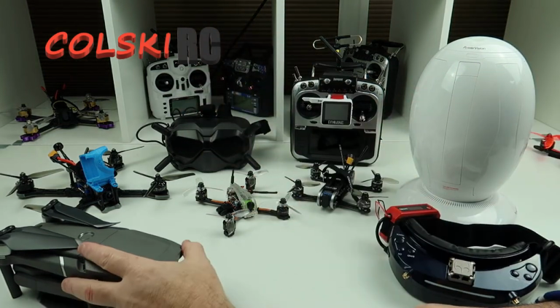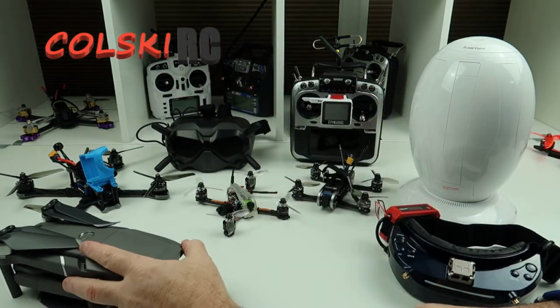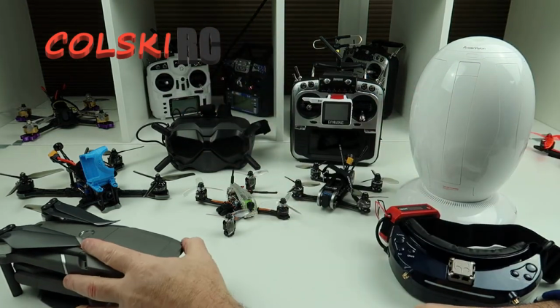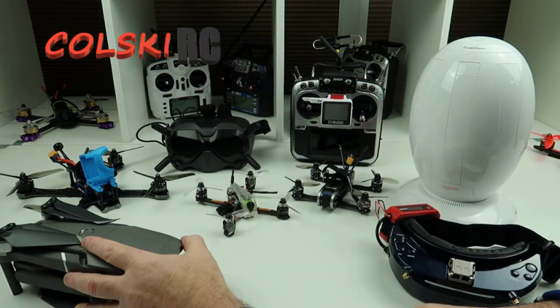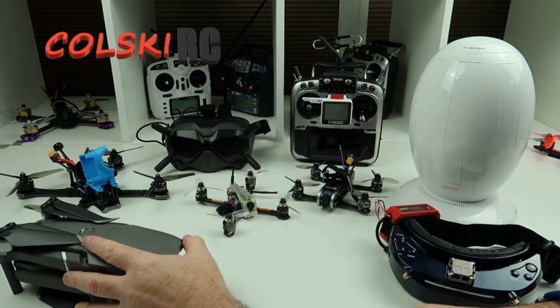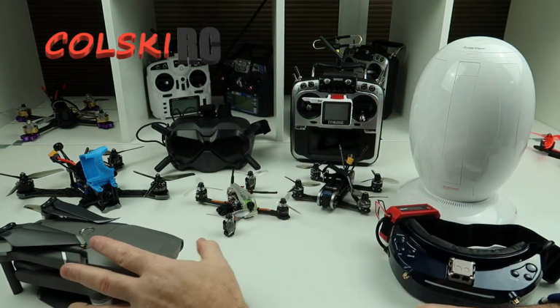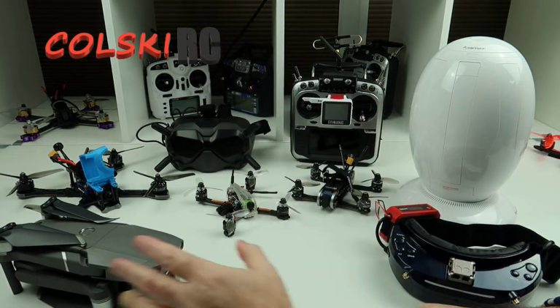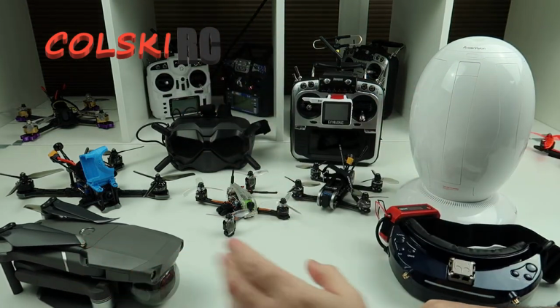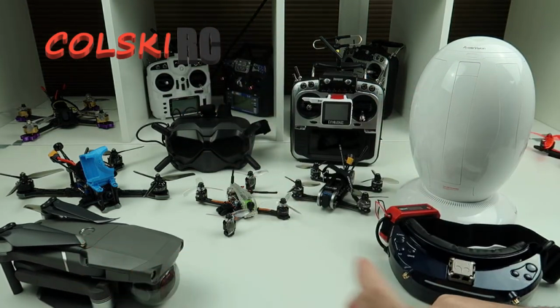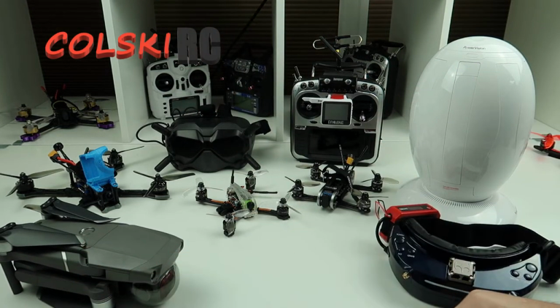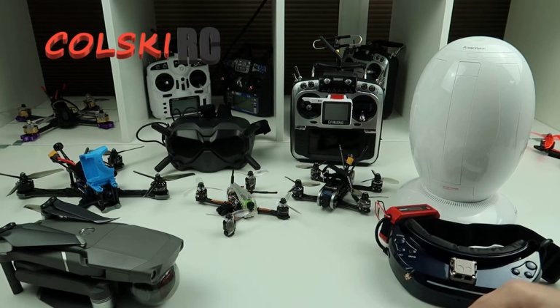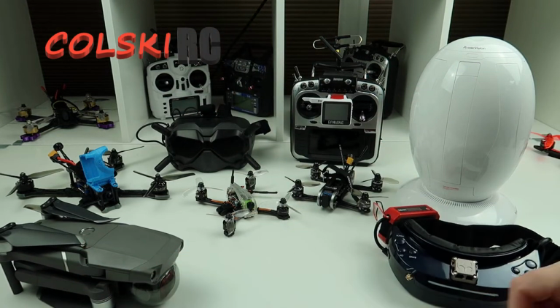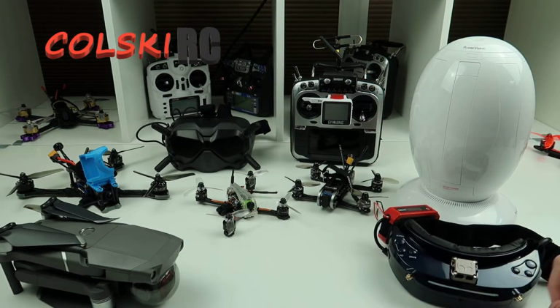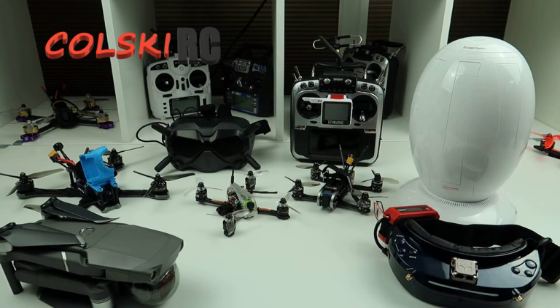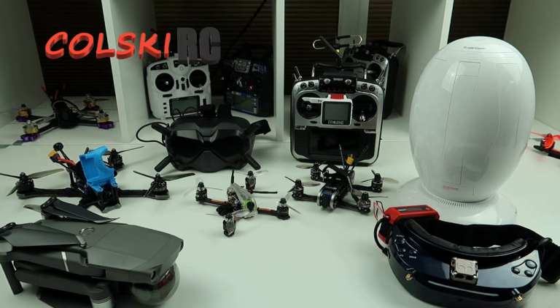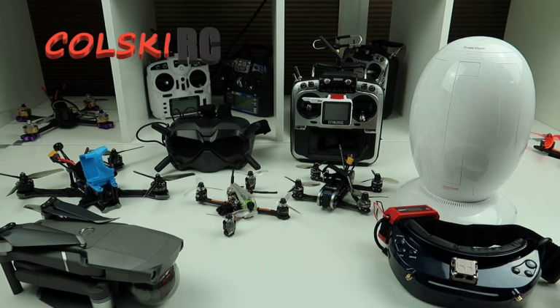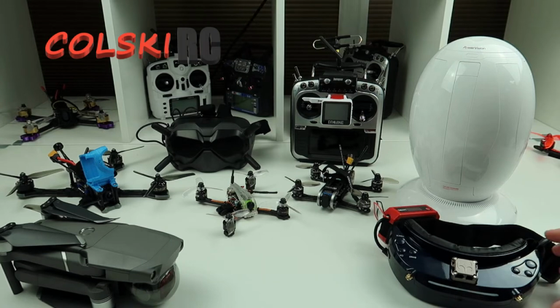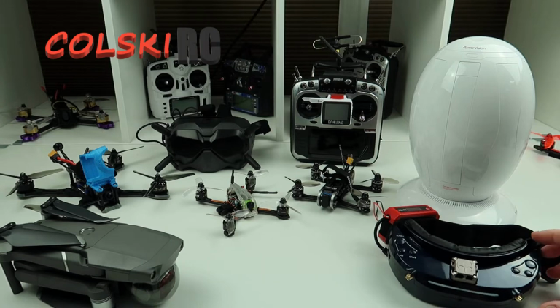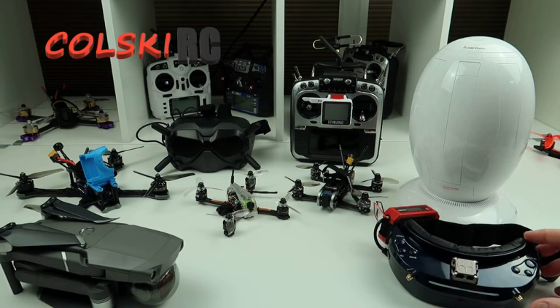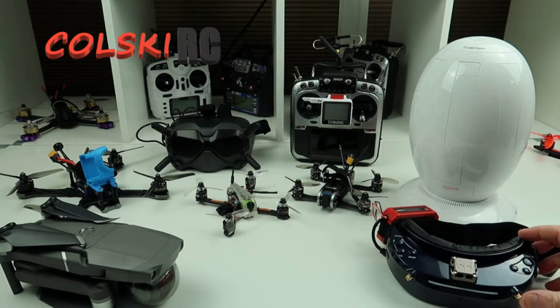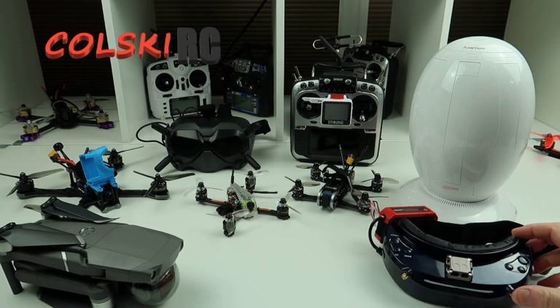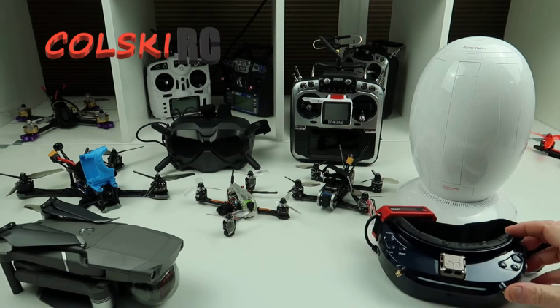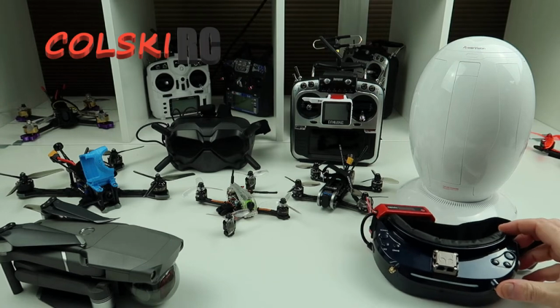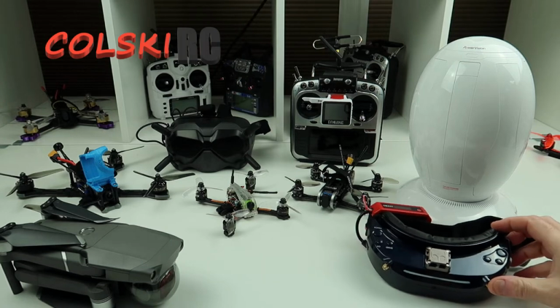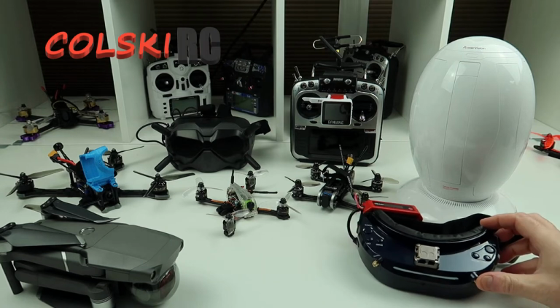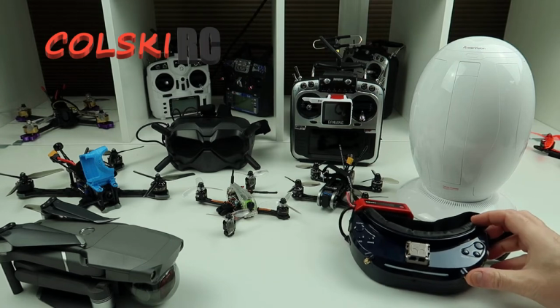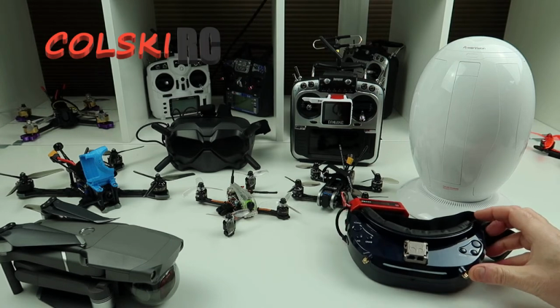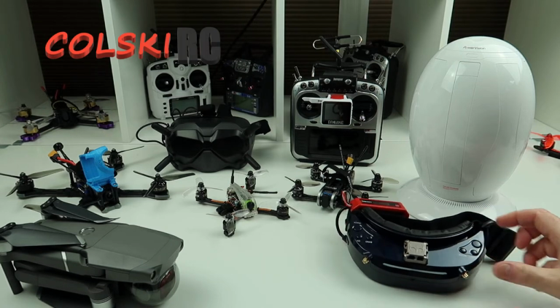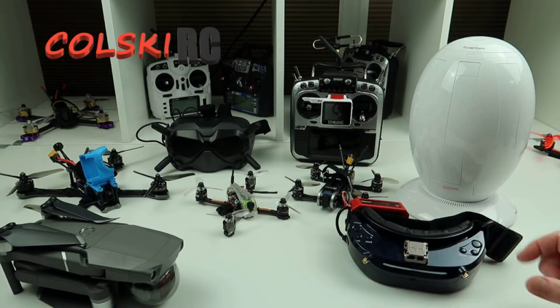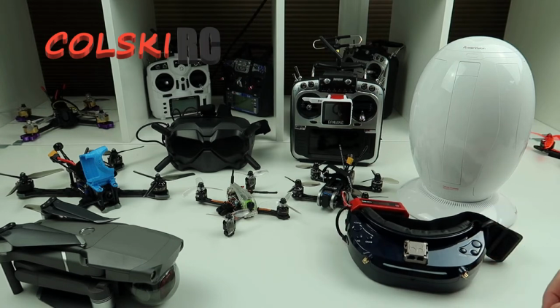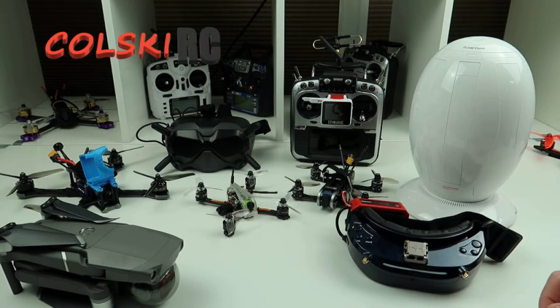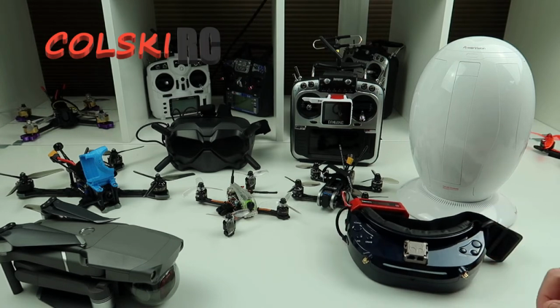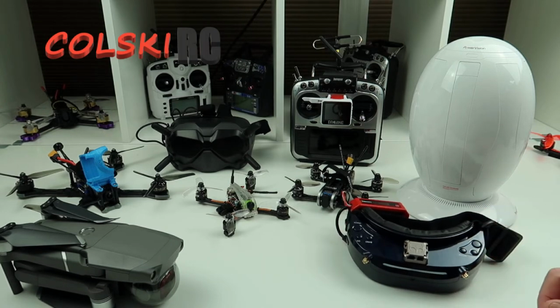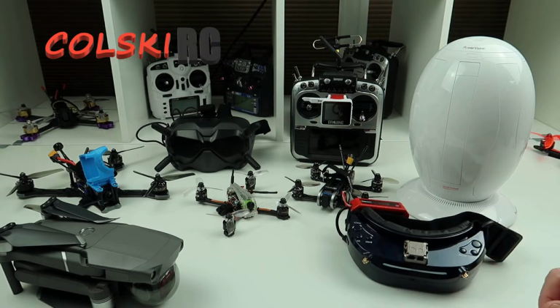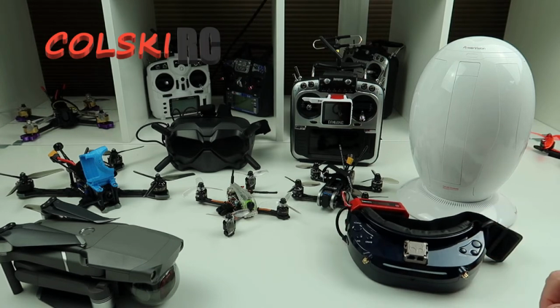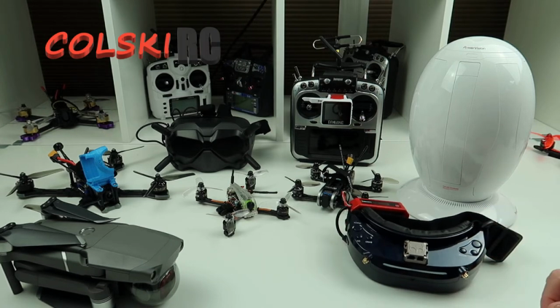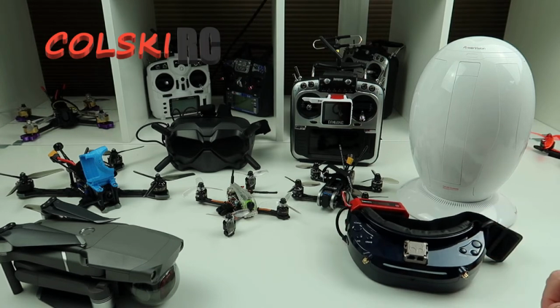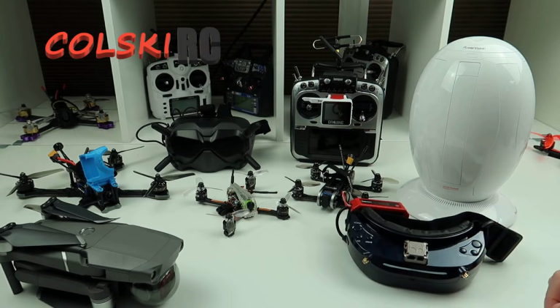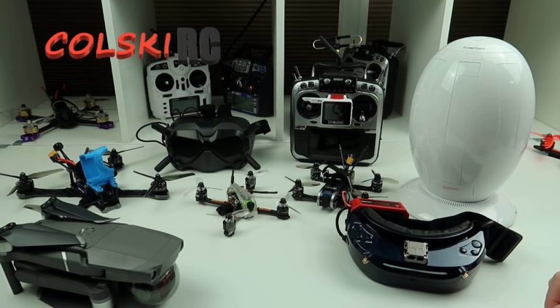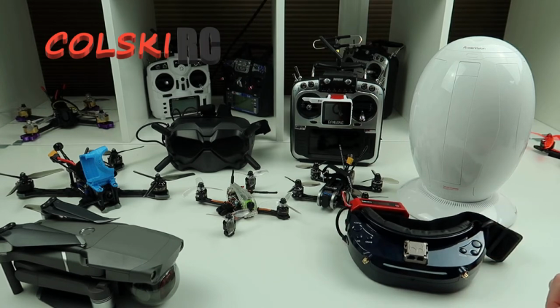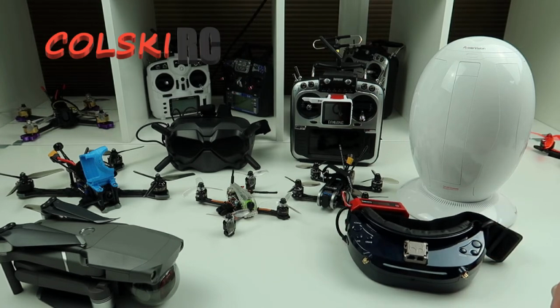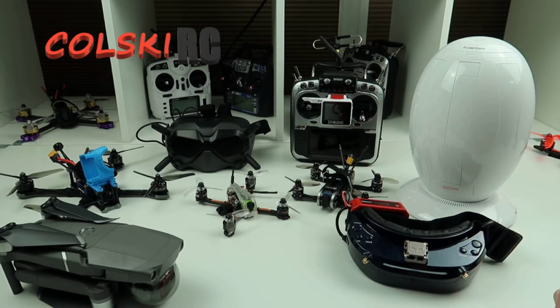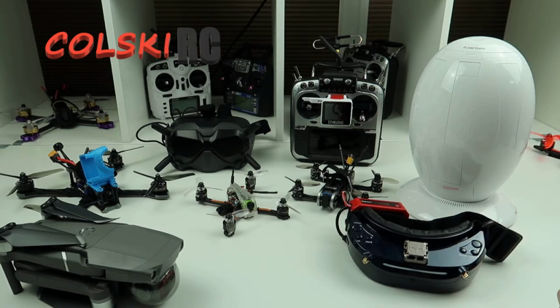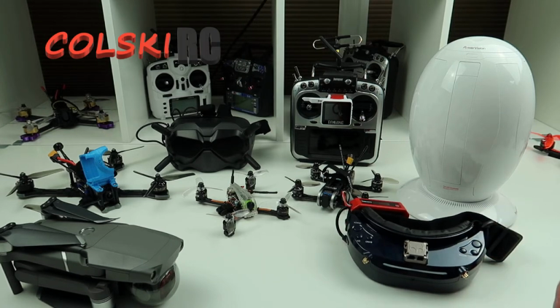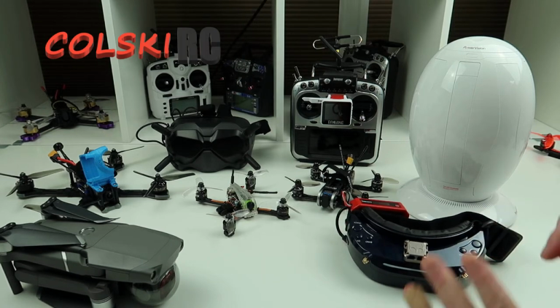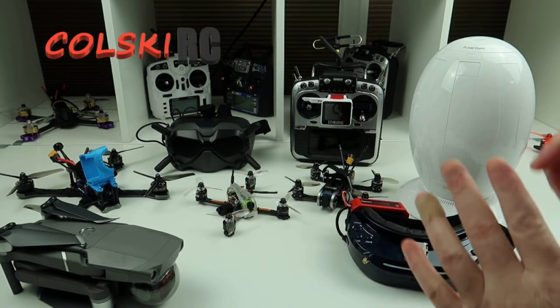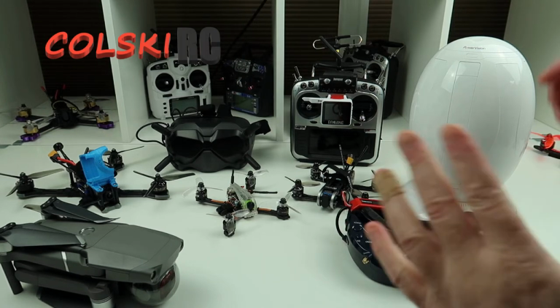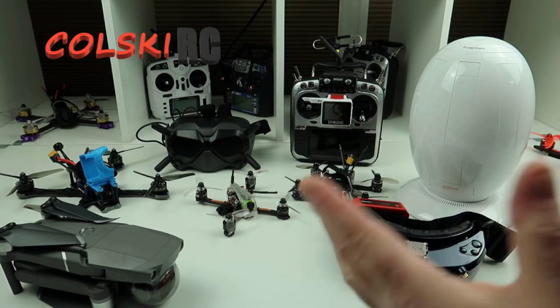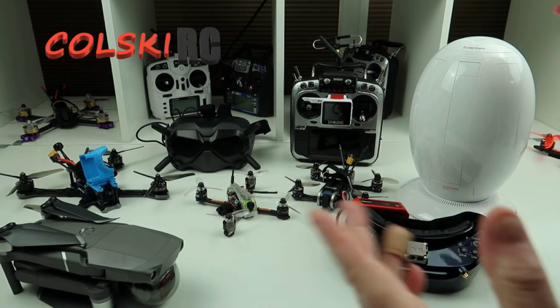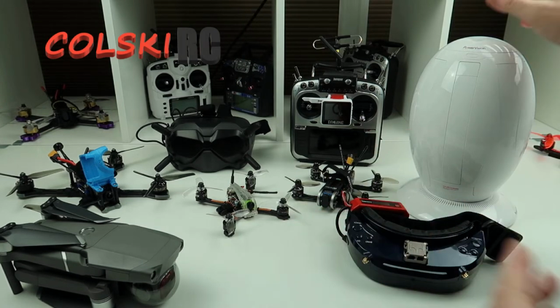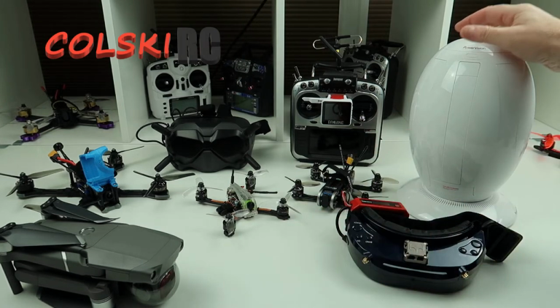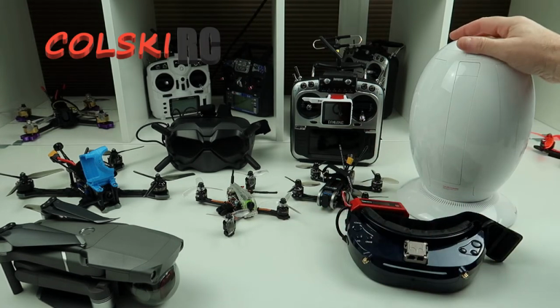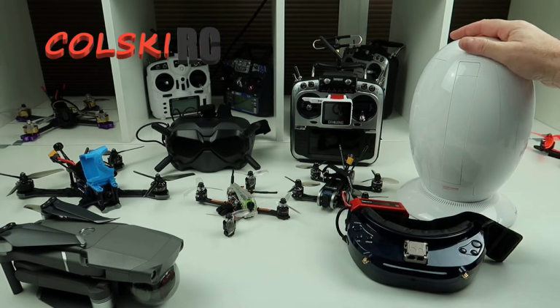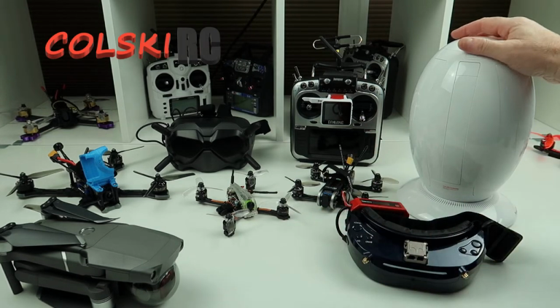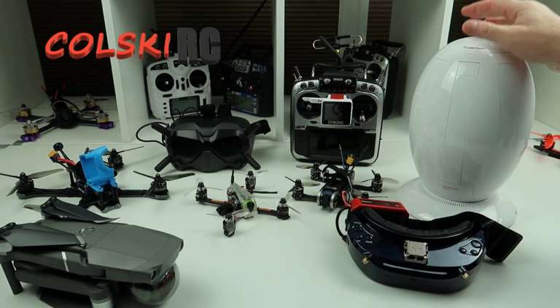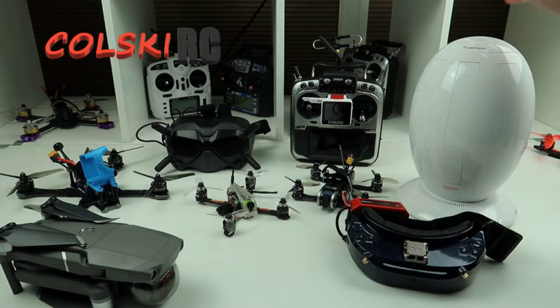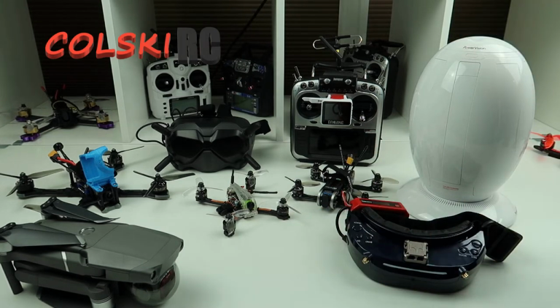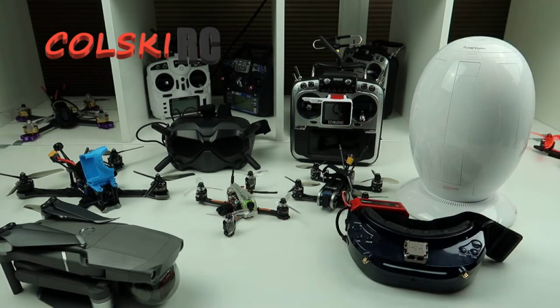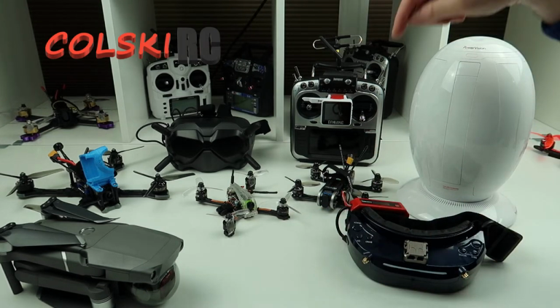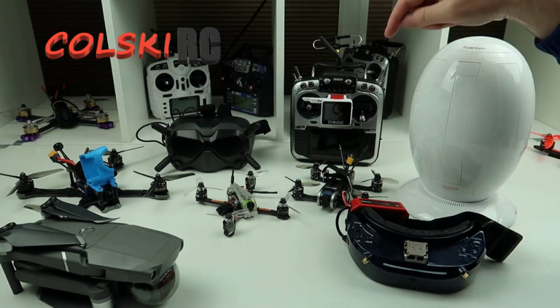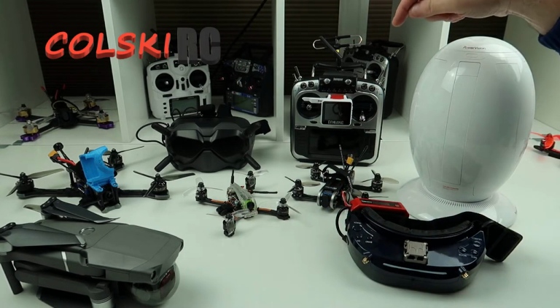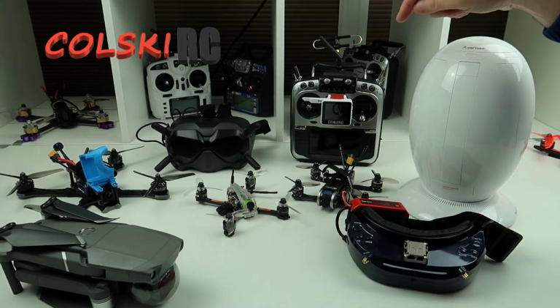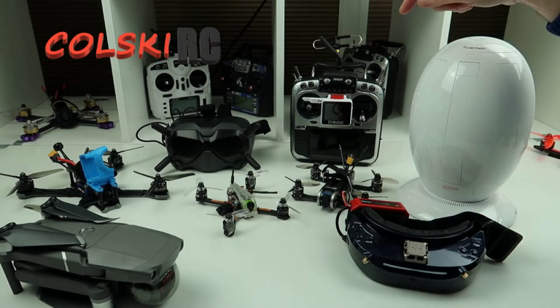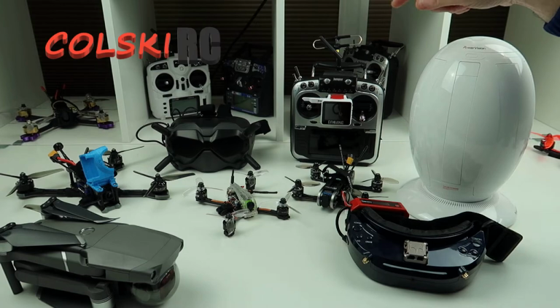So those are my favourite products over the last six months. Whether you agree or not, let me know in the comments.